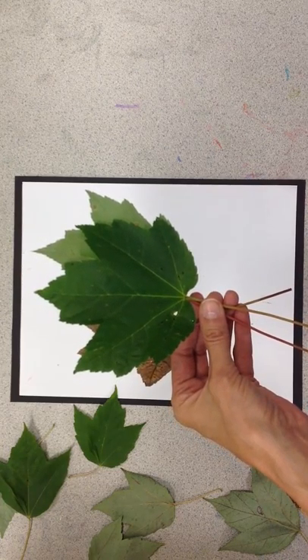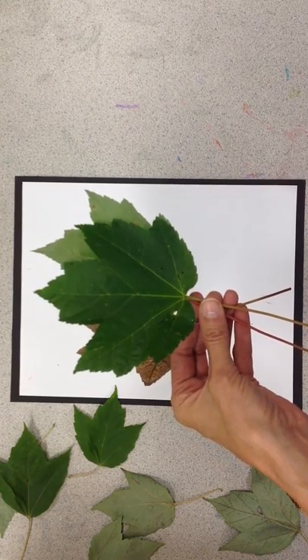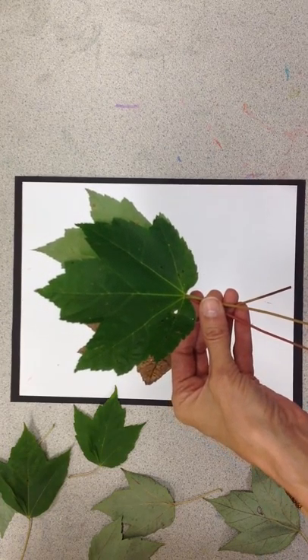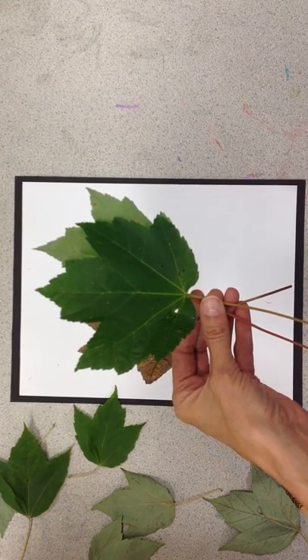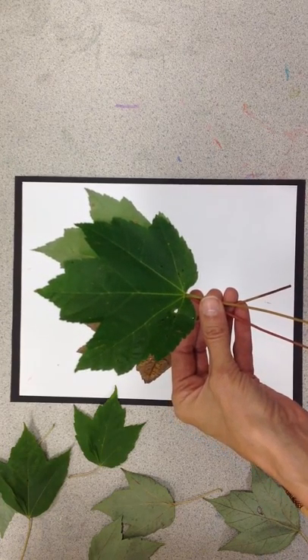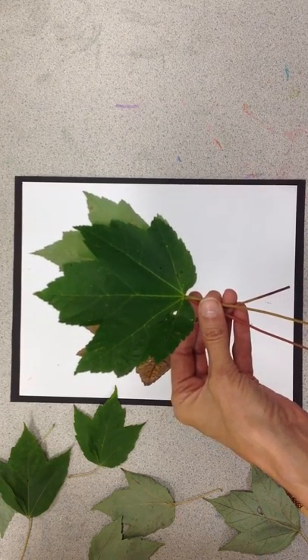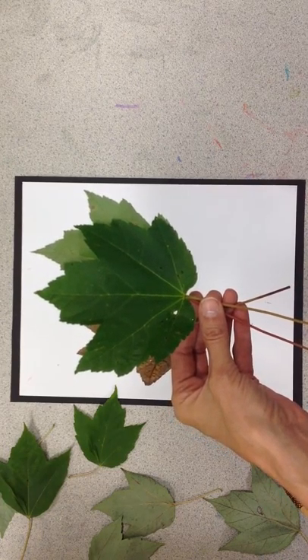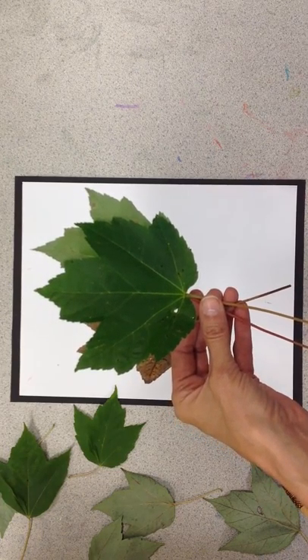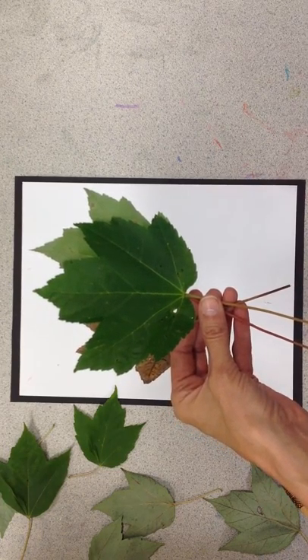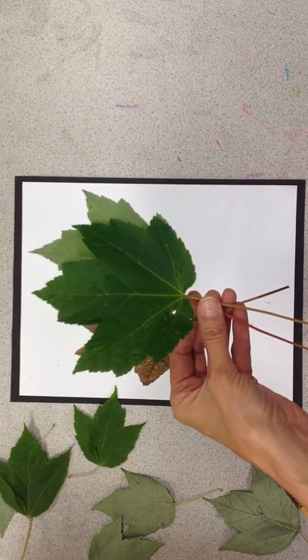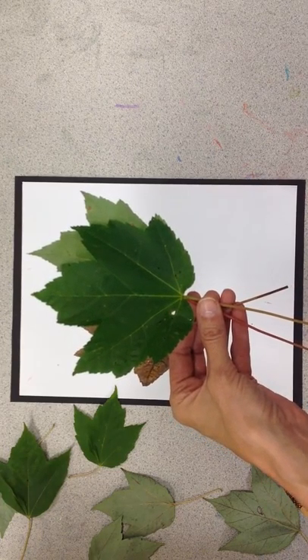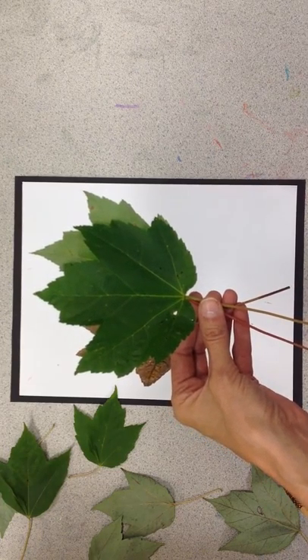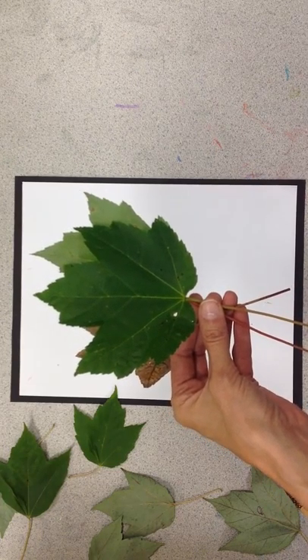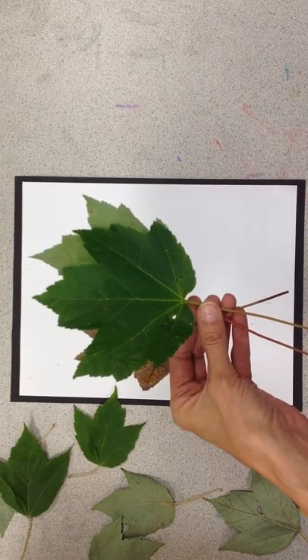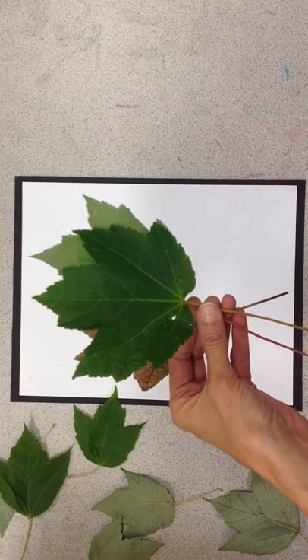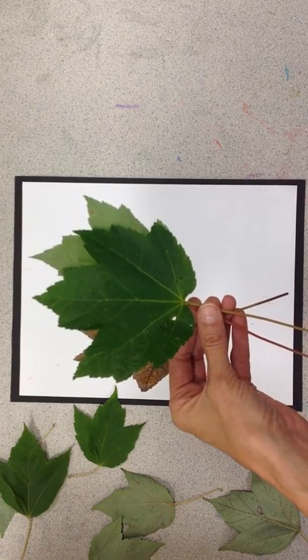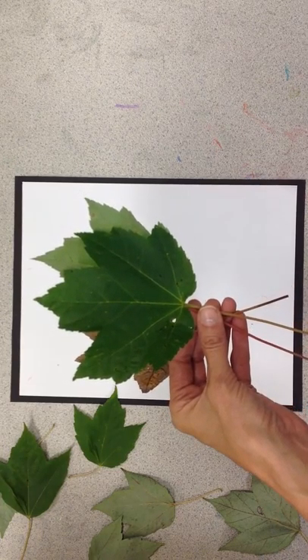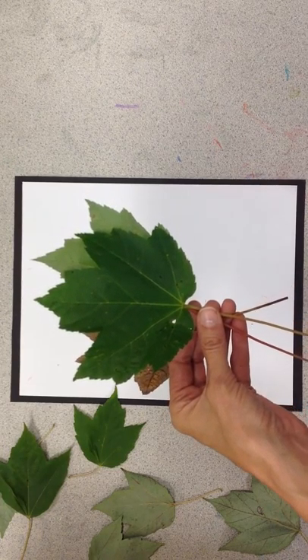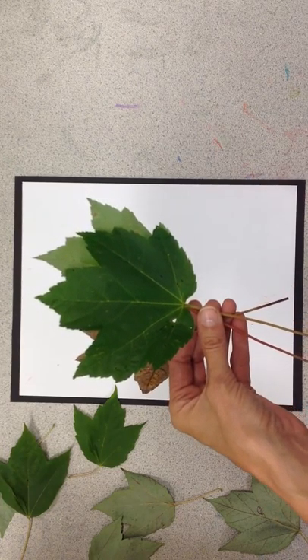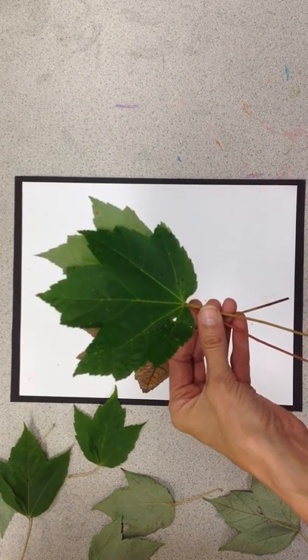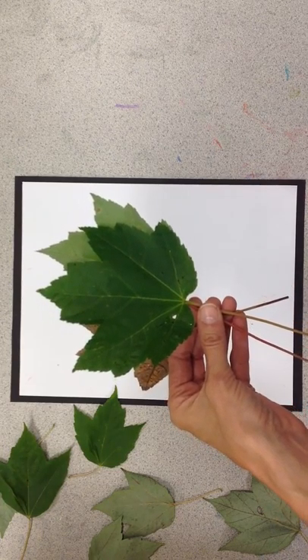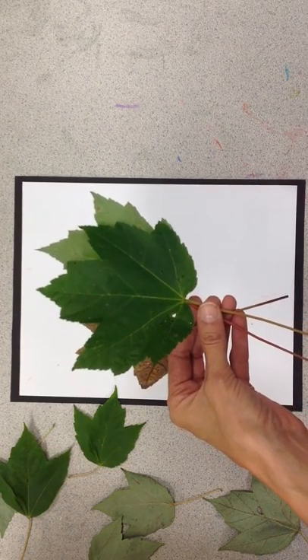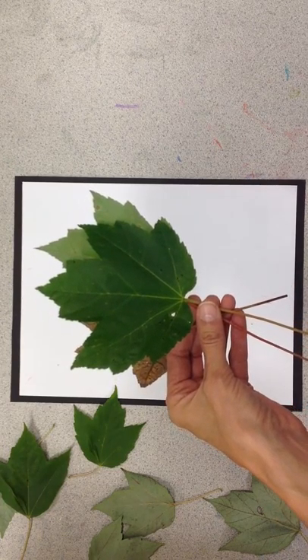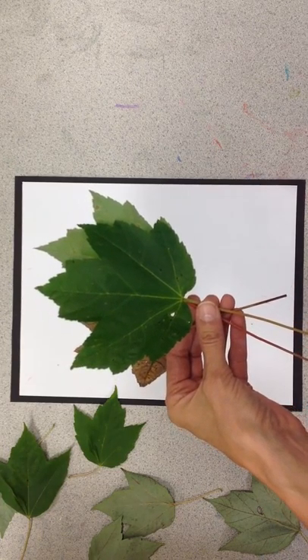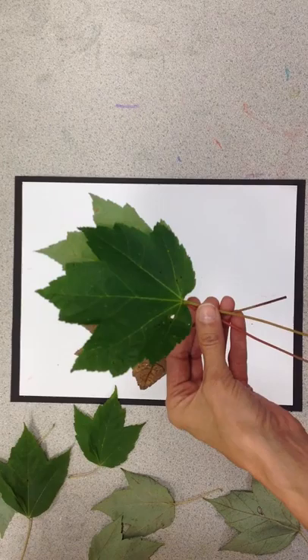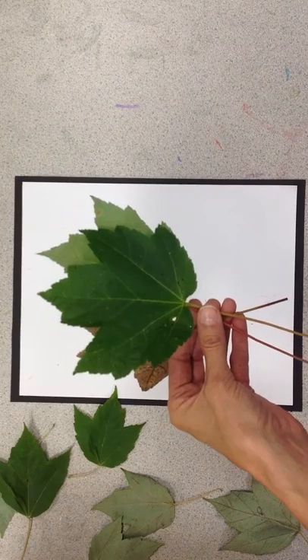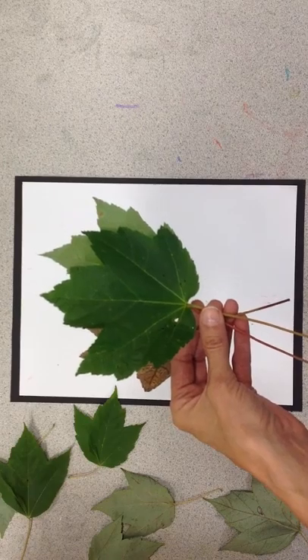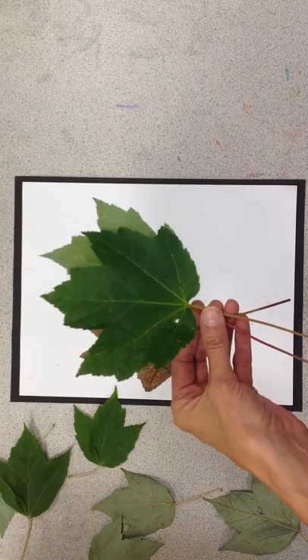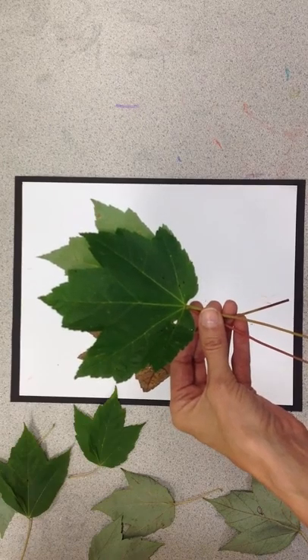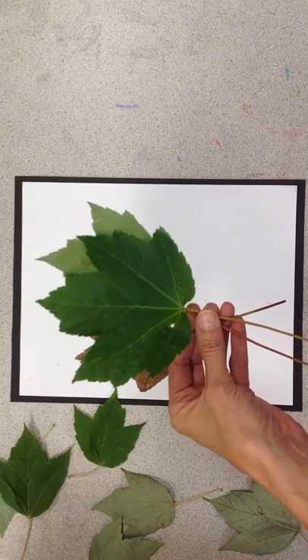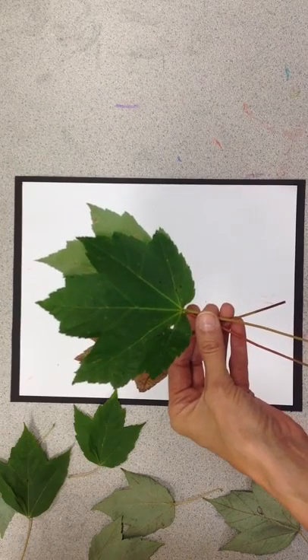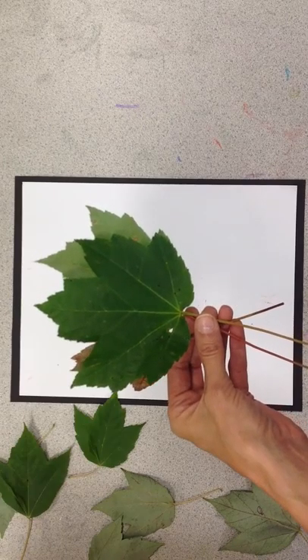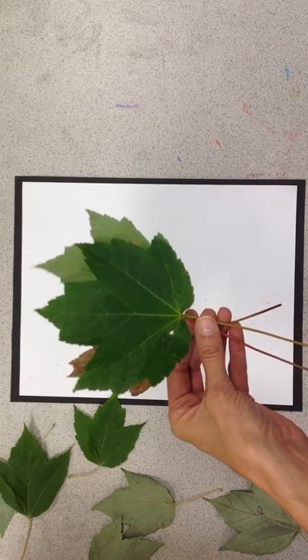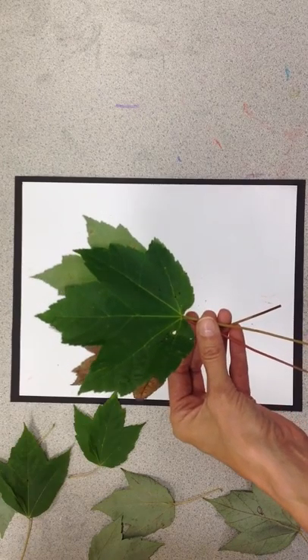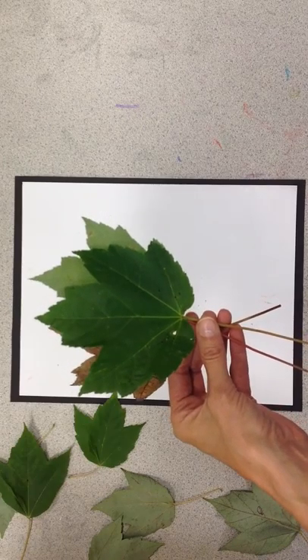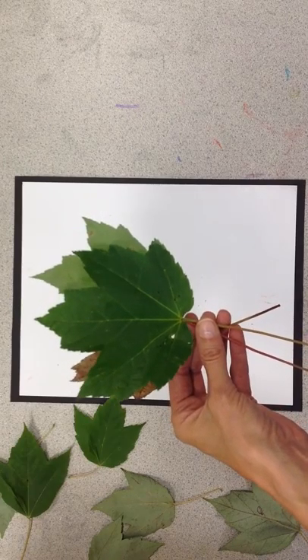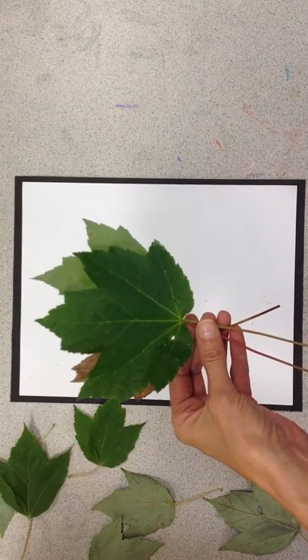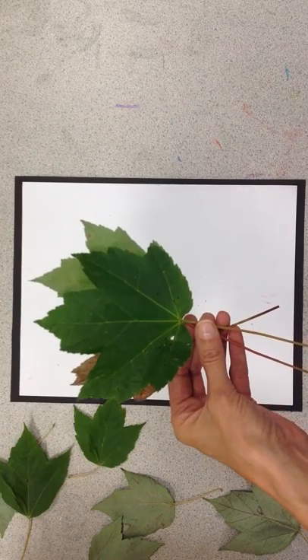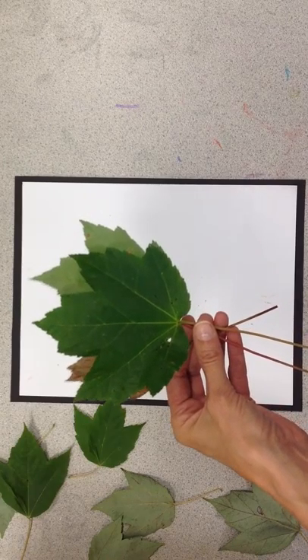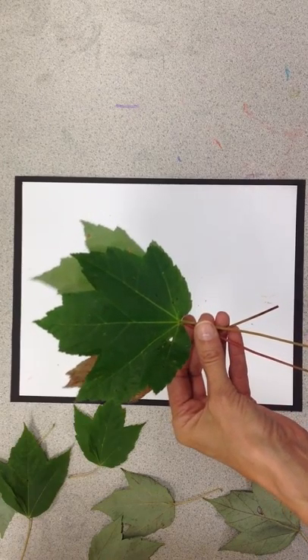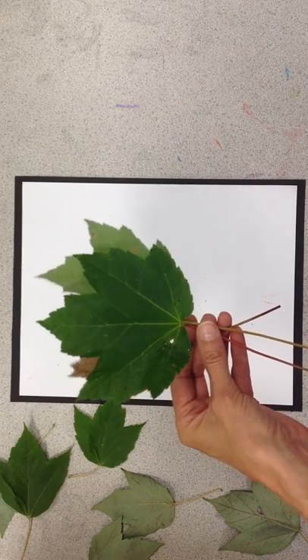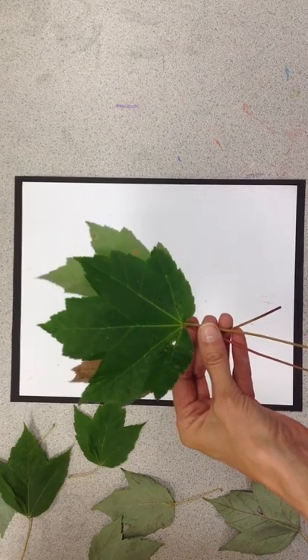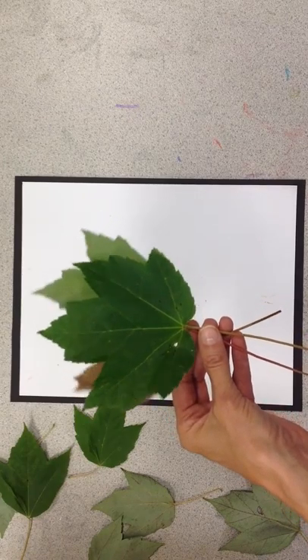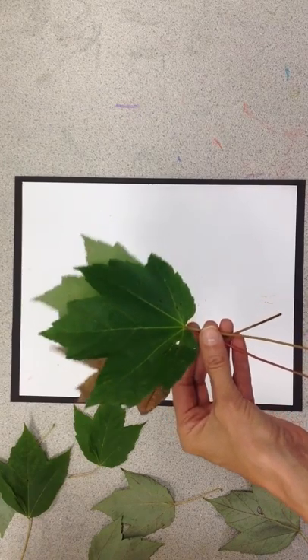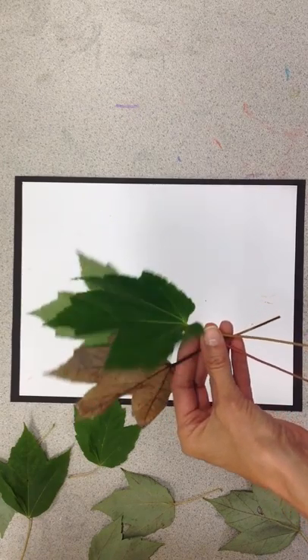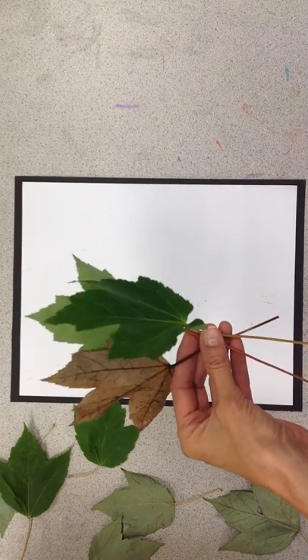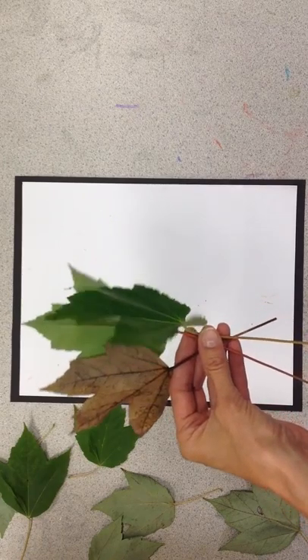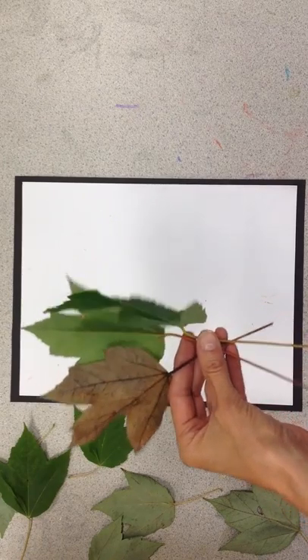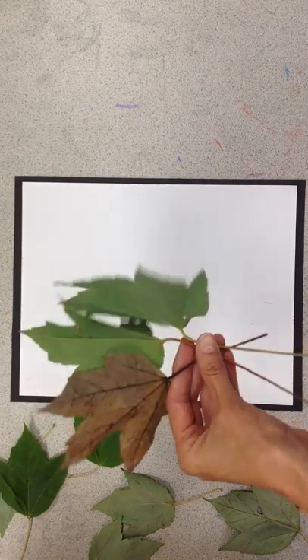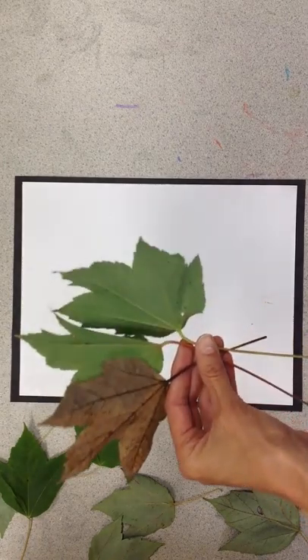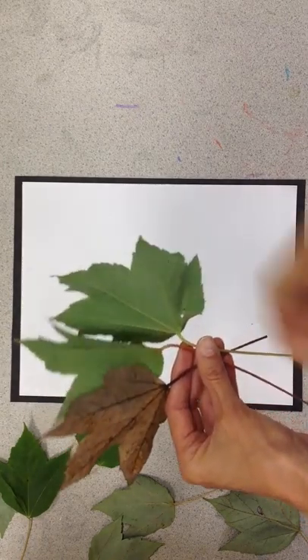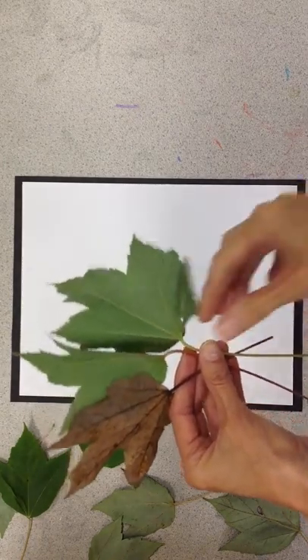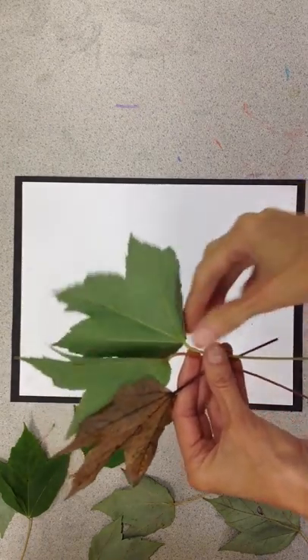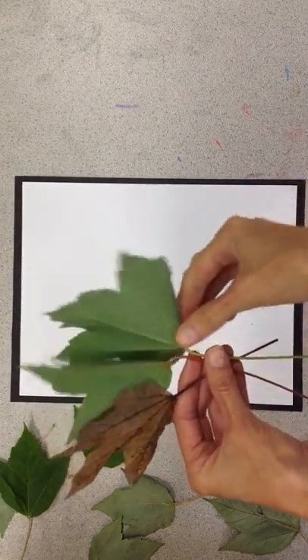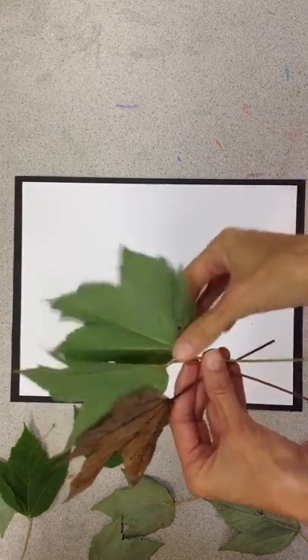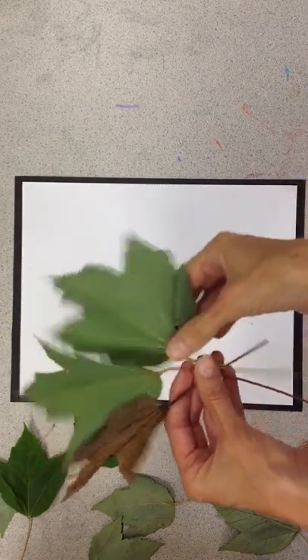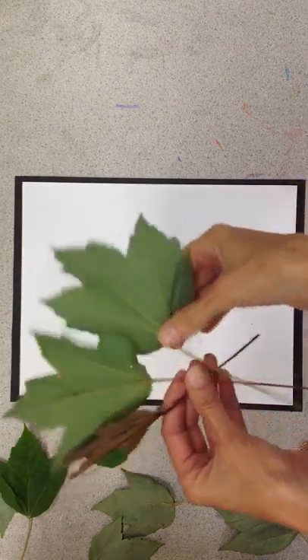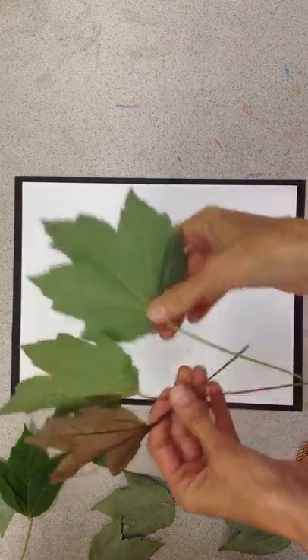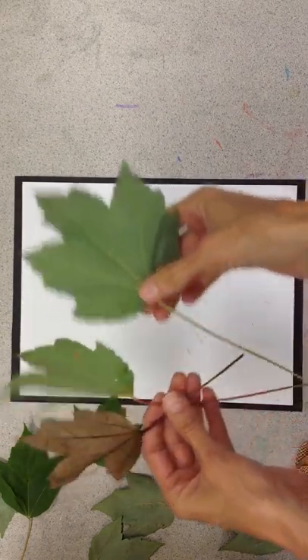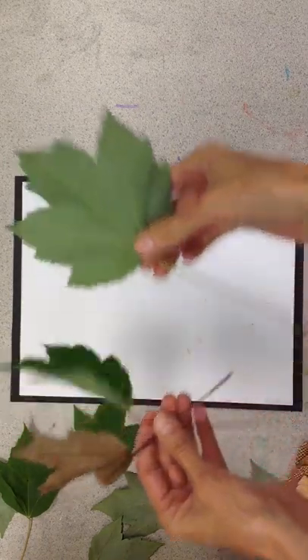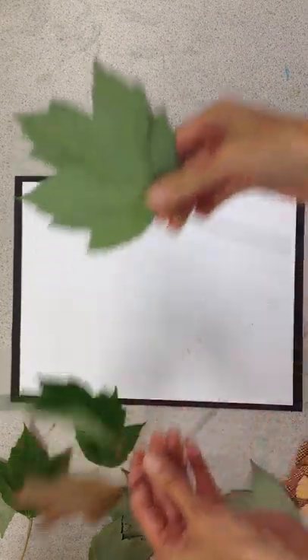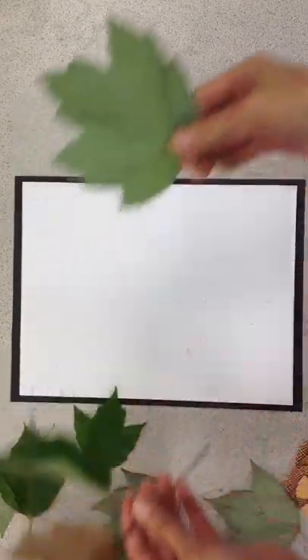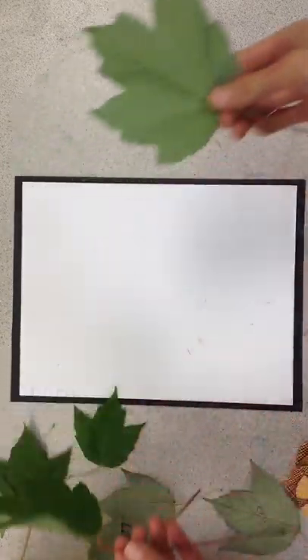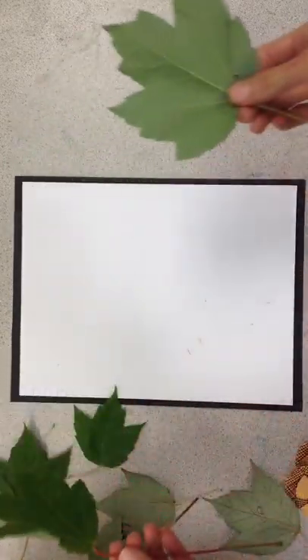Hello all, it is Katherine B. Holmes from How to Draw Cool Stuff. I would like to show you how to do a cool leaf print today.